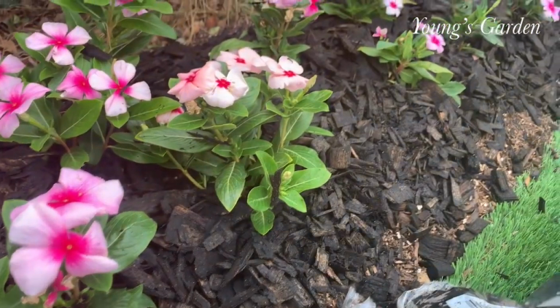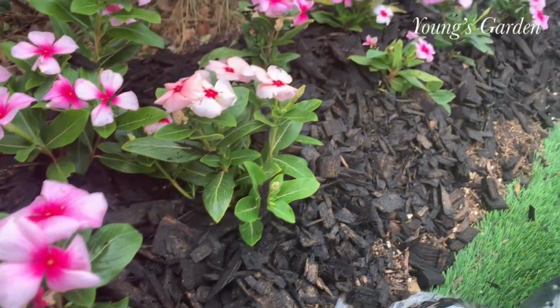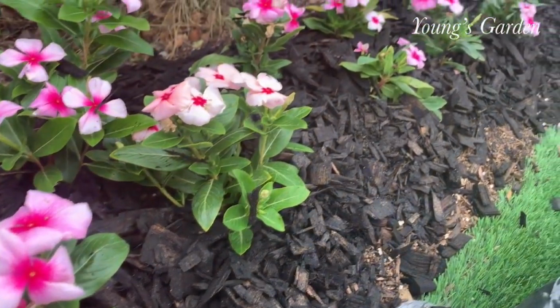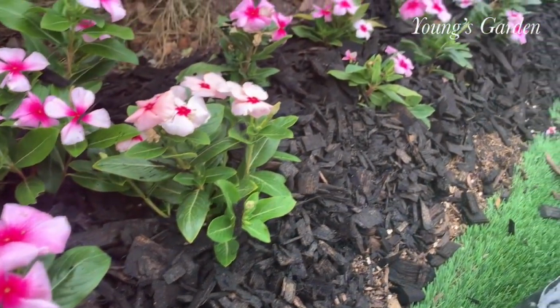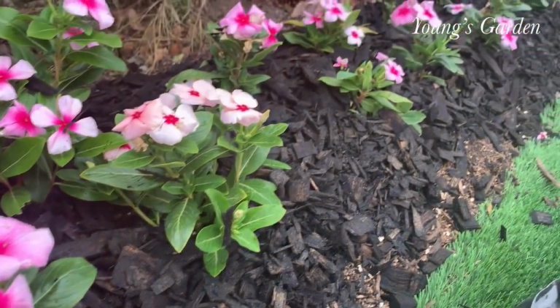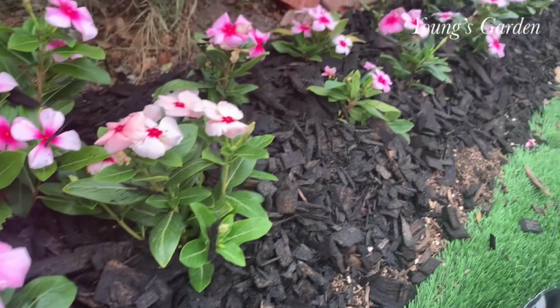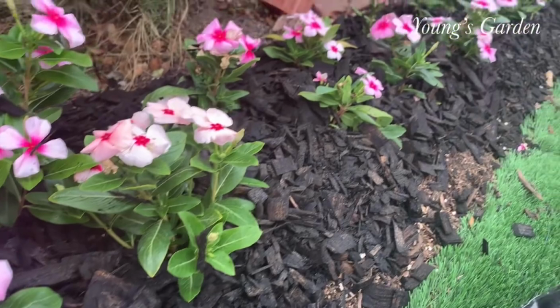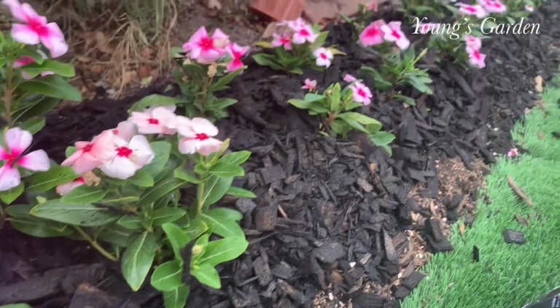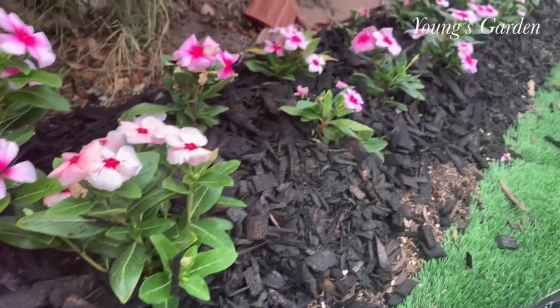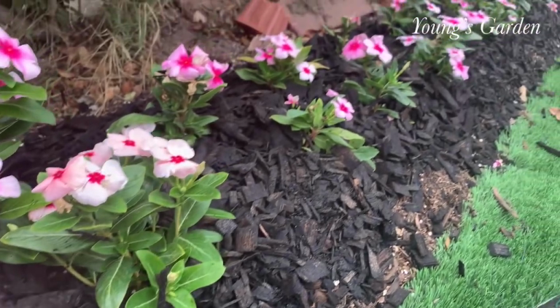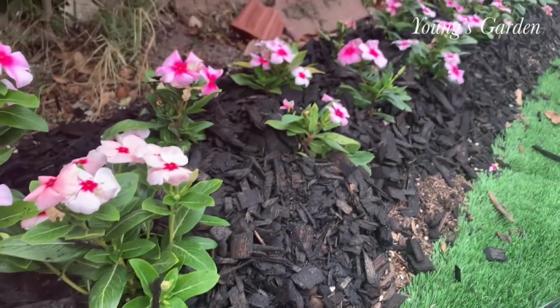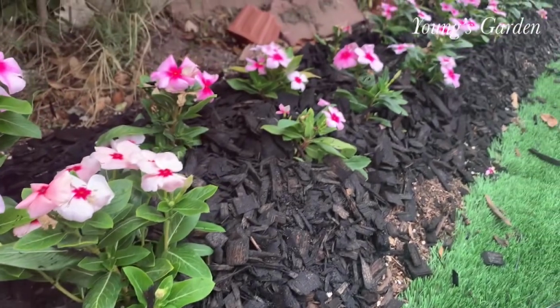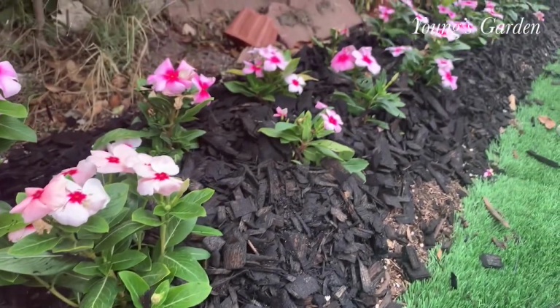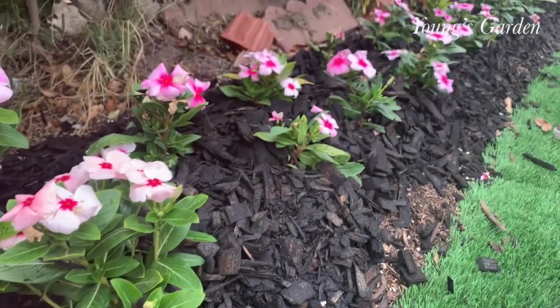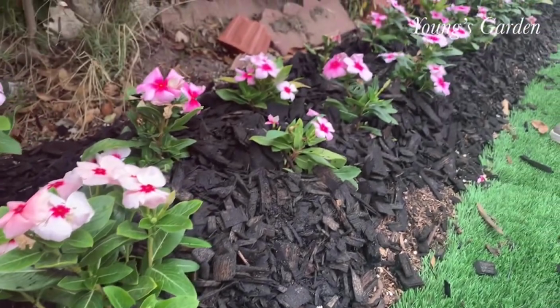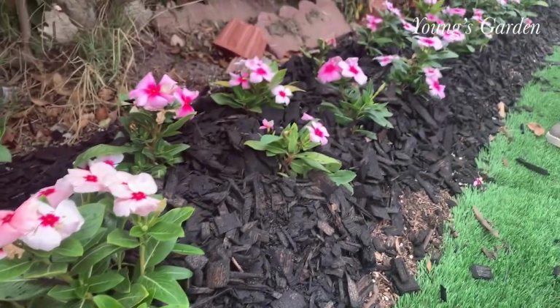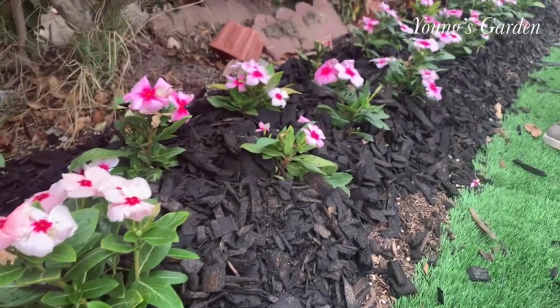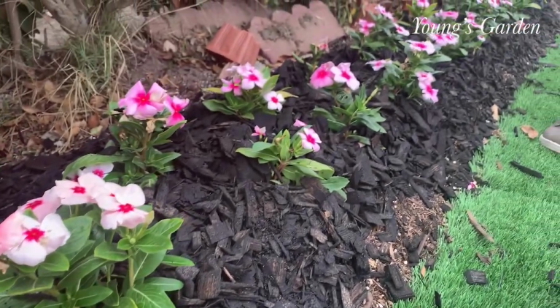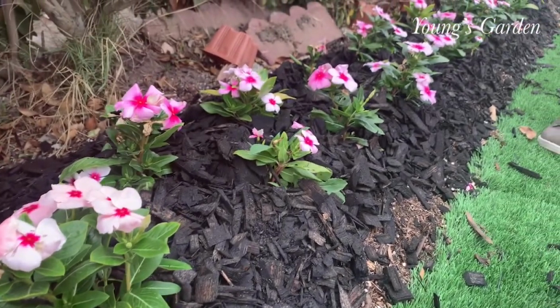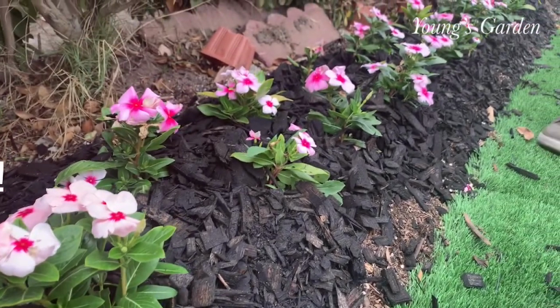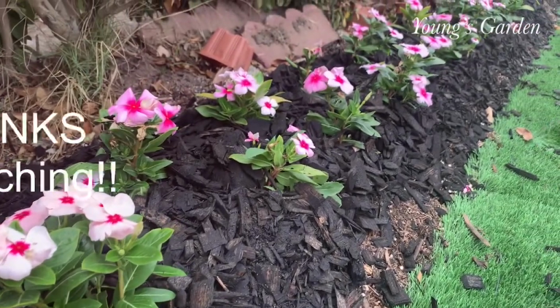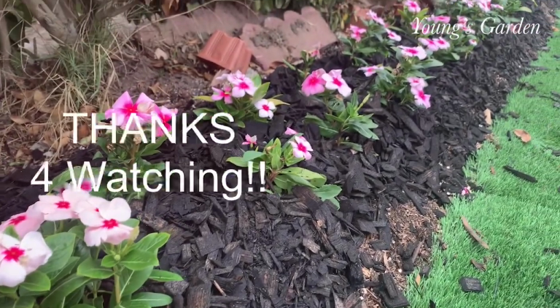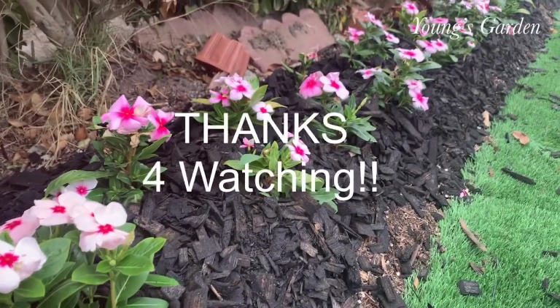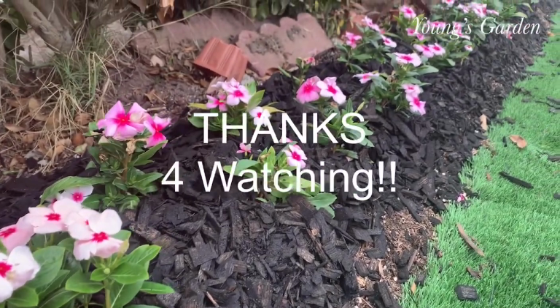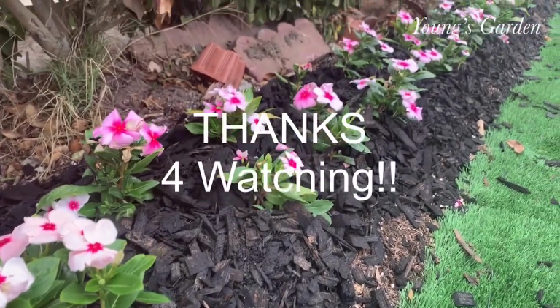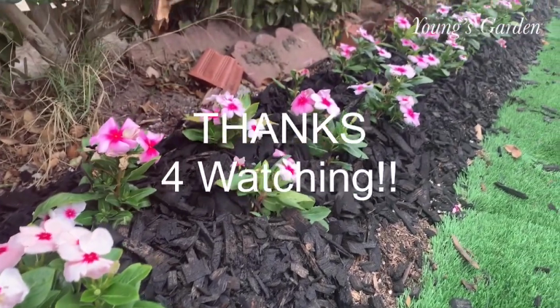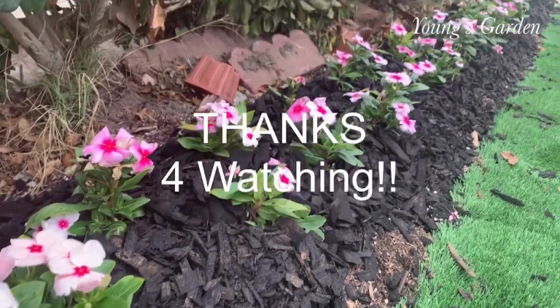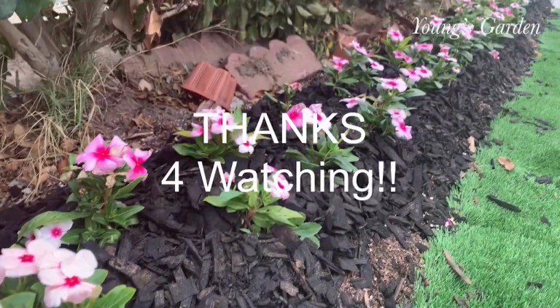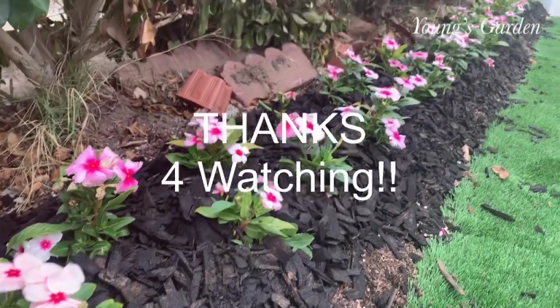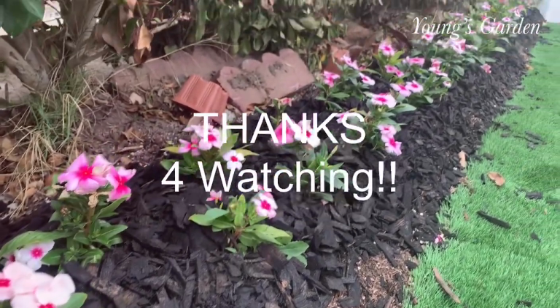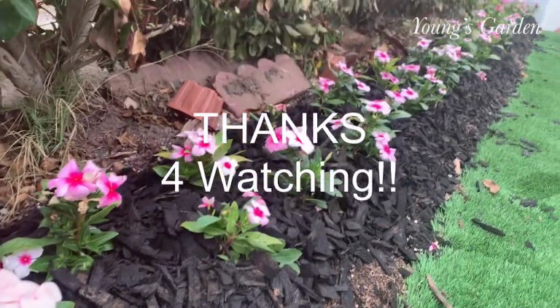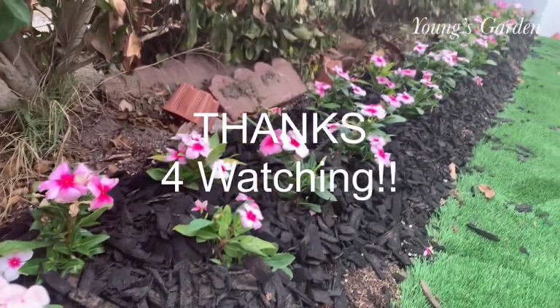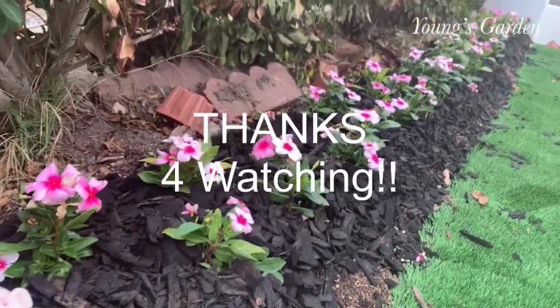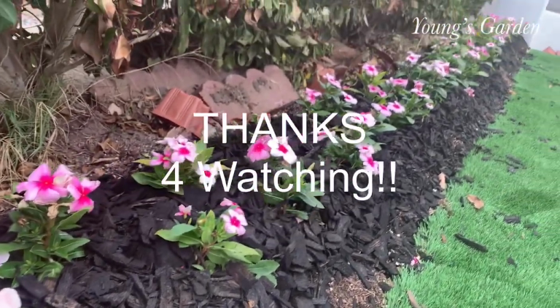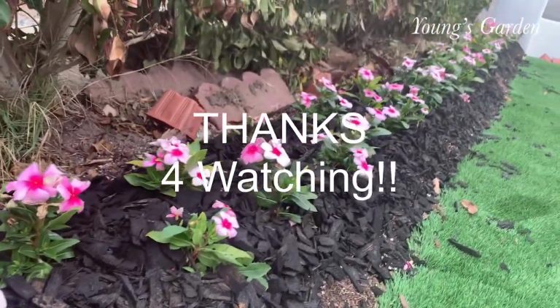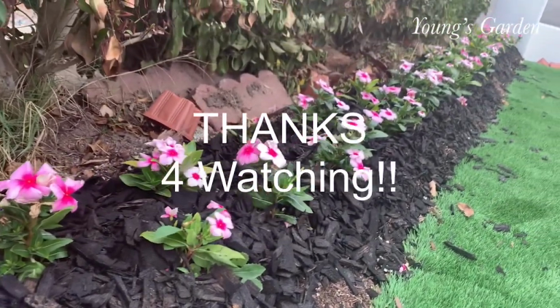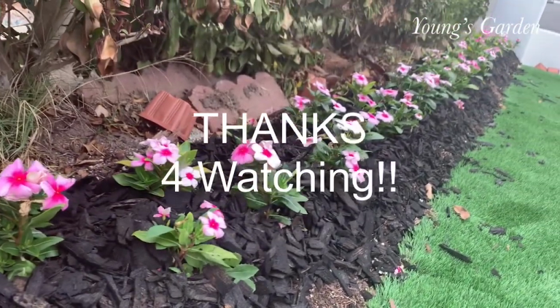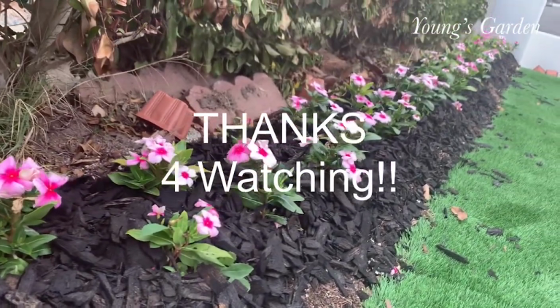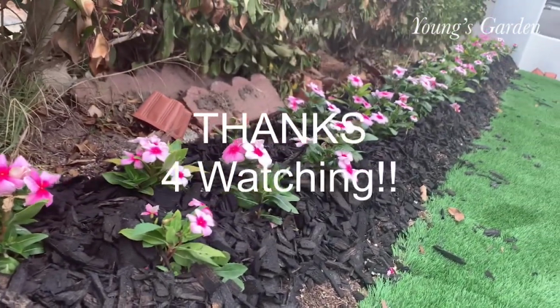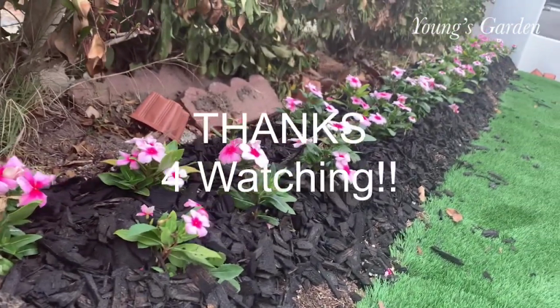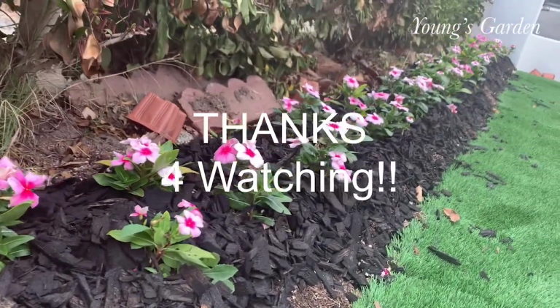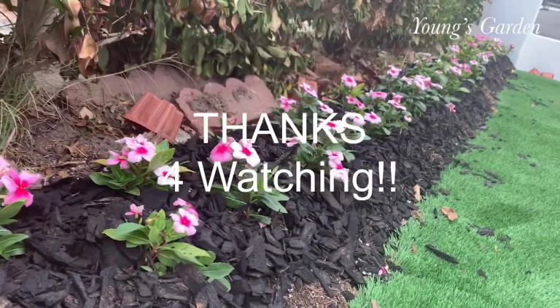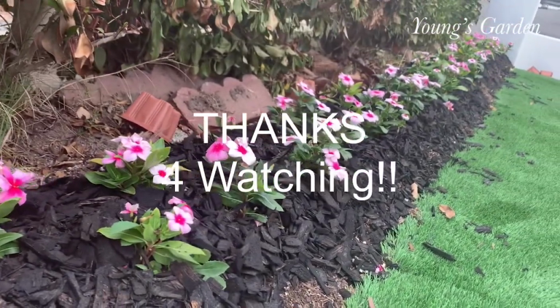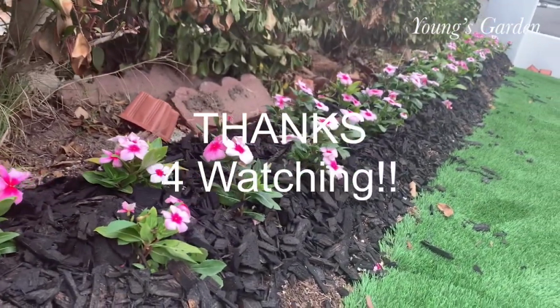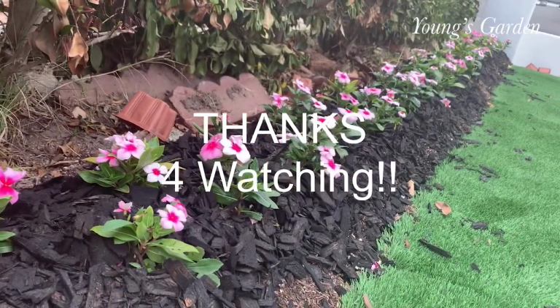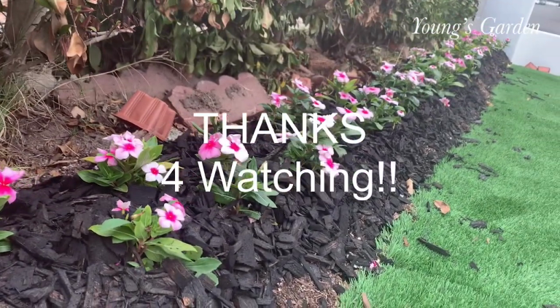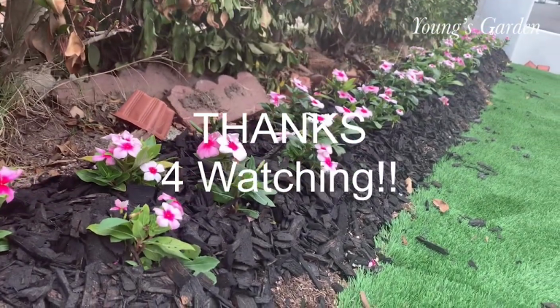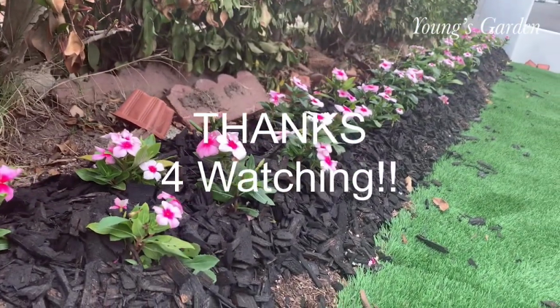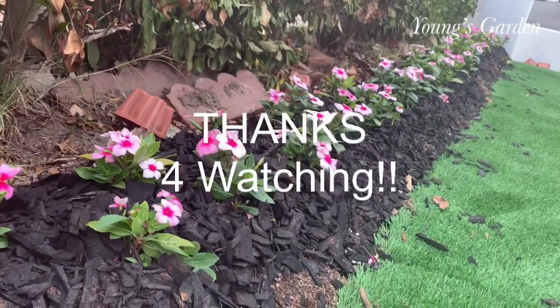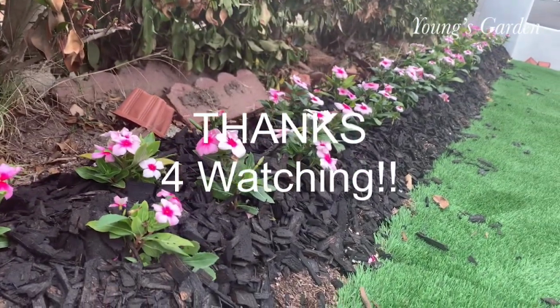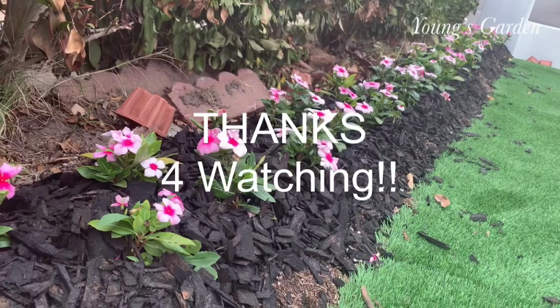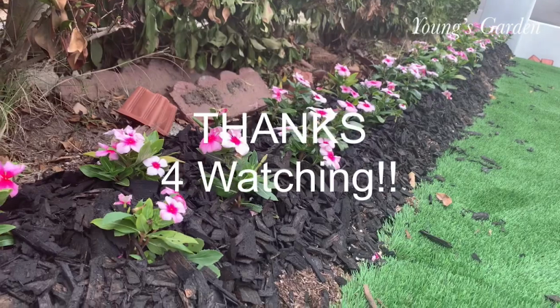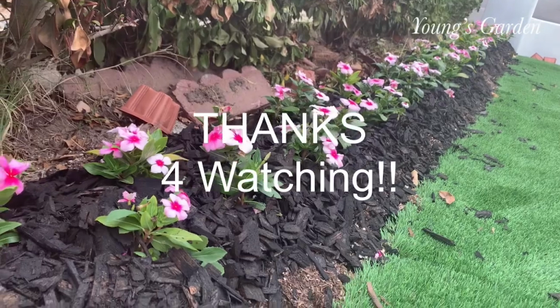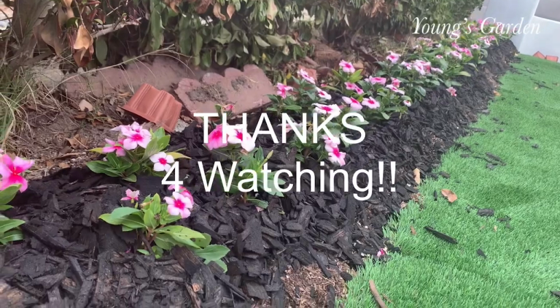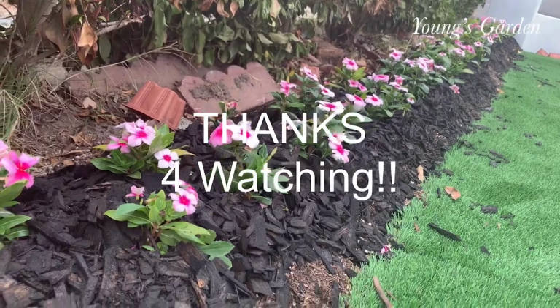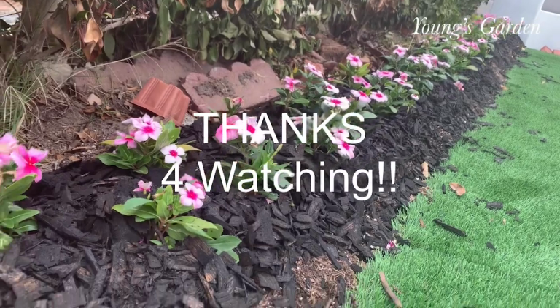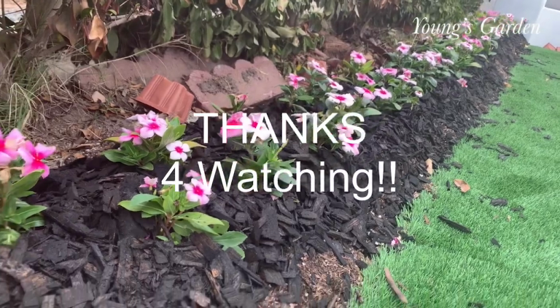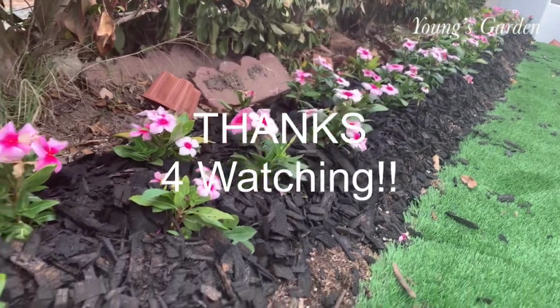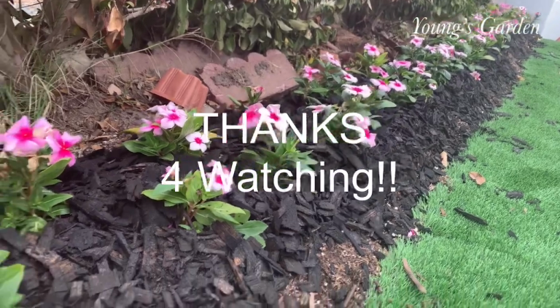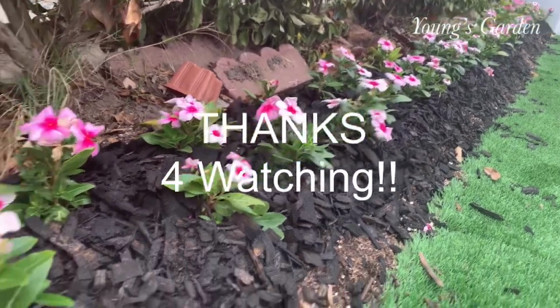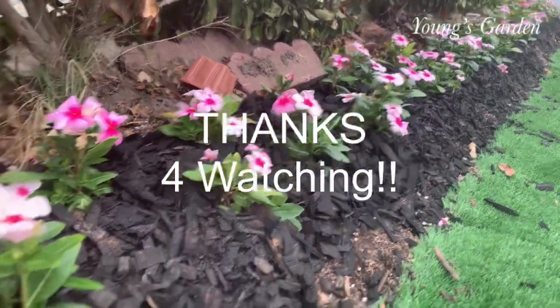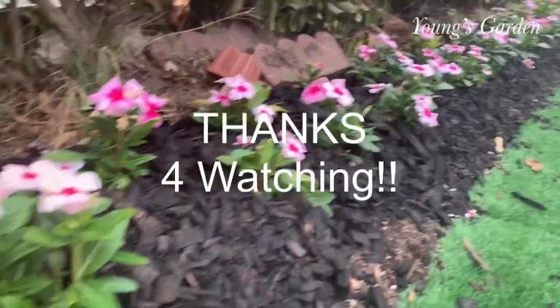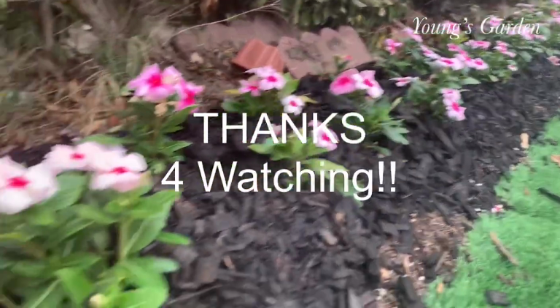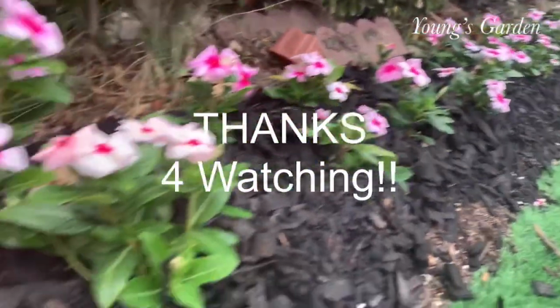And here it is. It turns out really great - I super love it. Thanks guys for watching and subscribe.